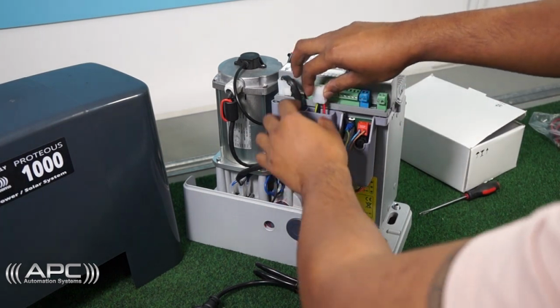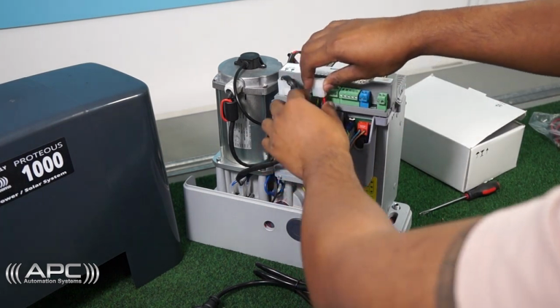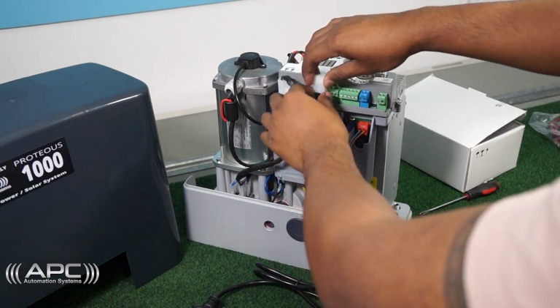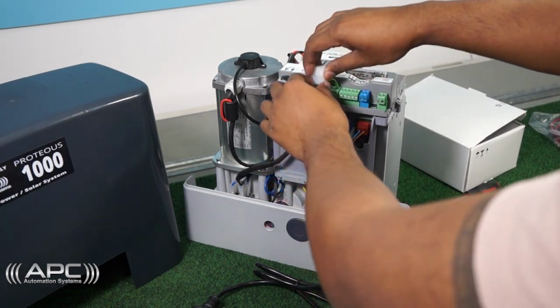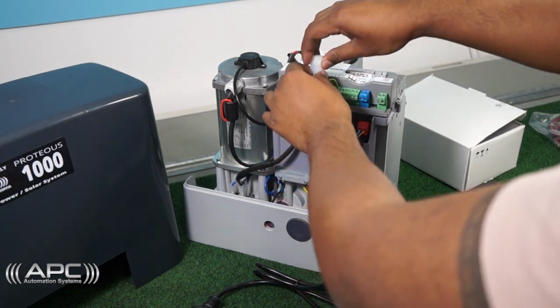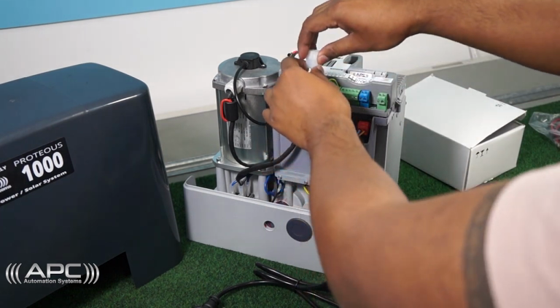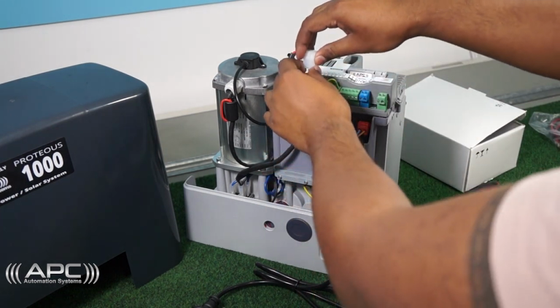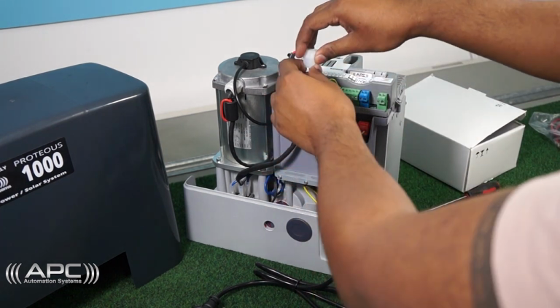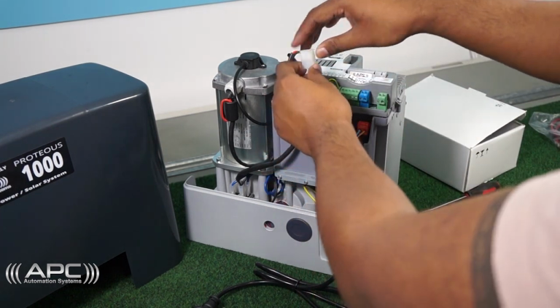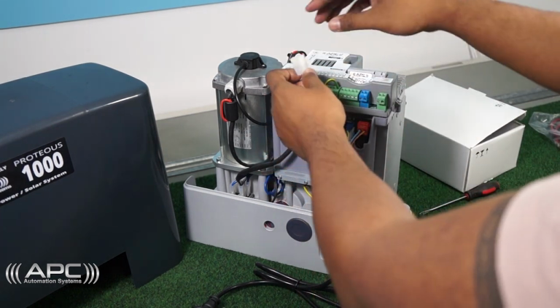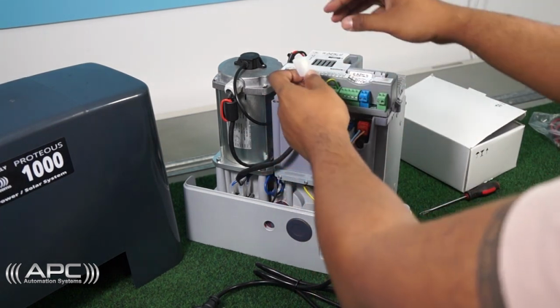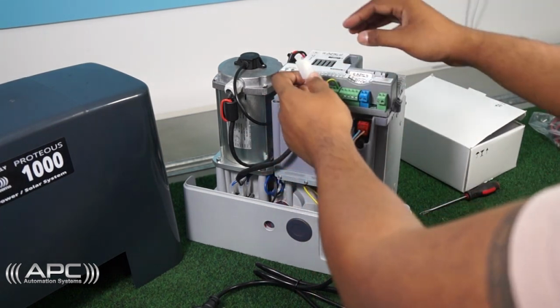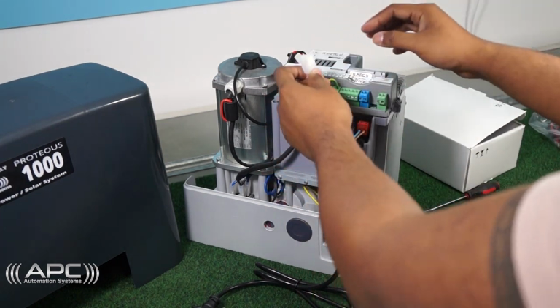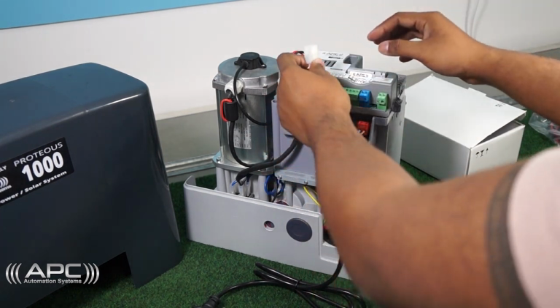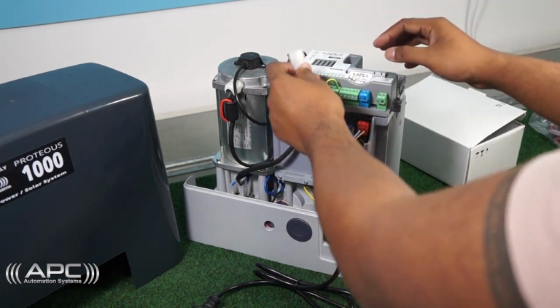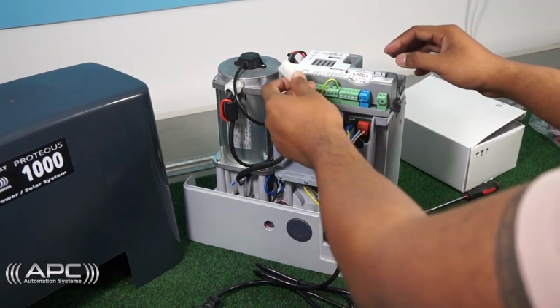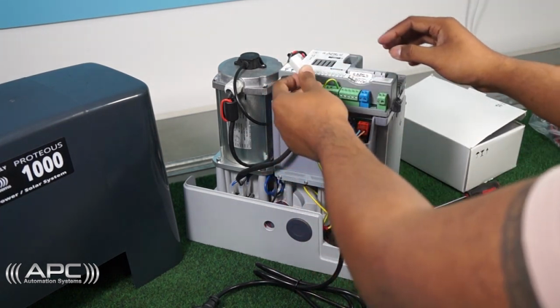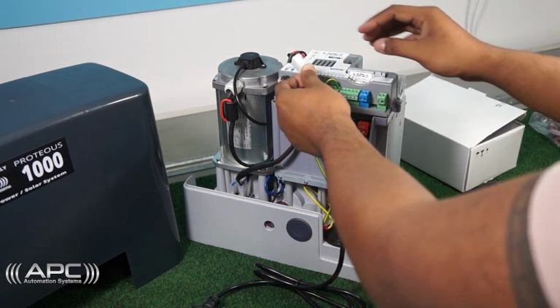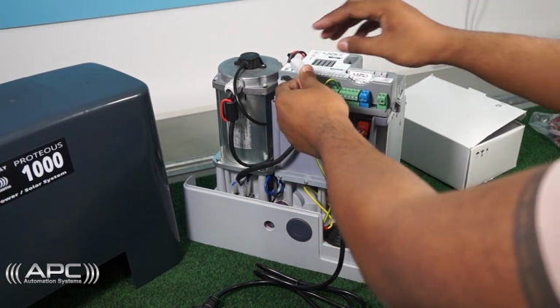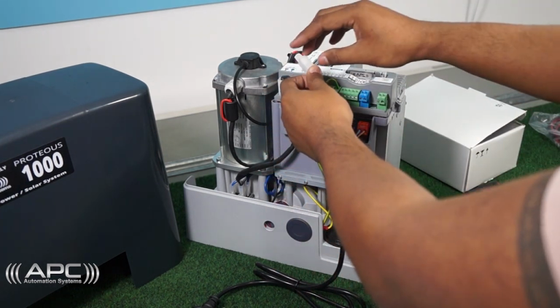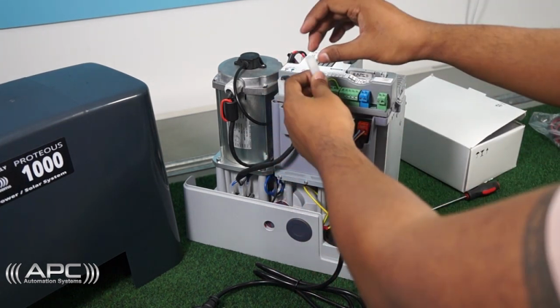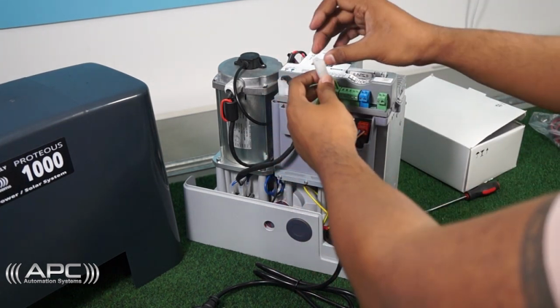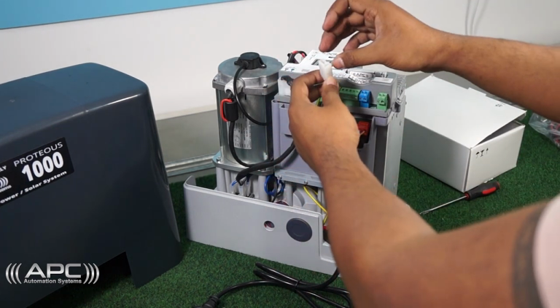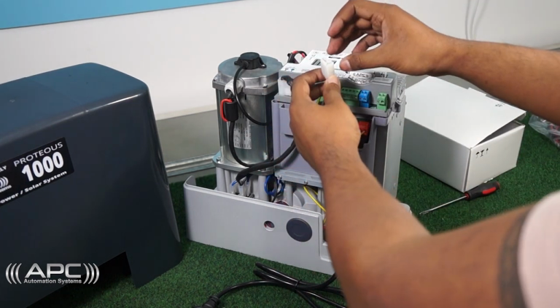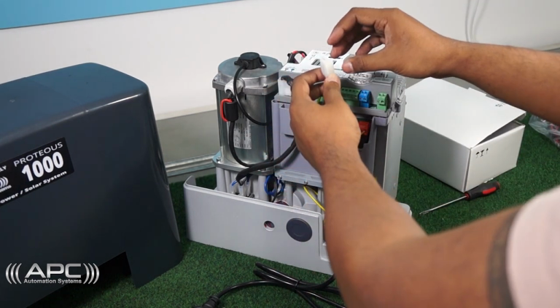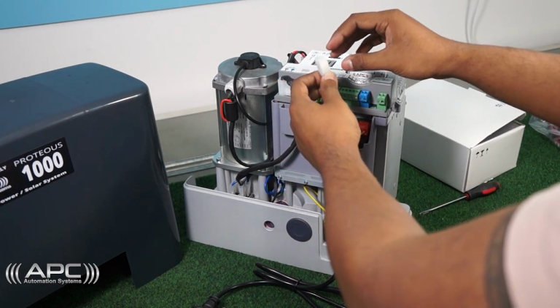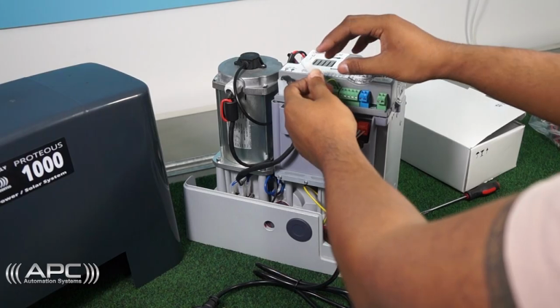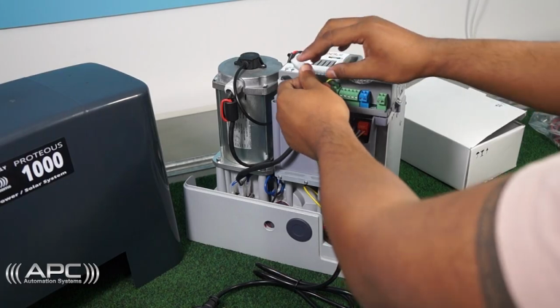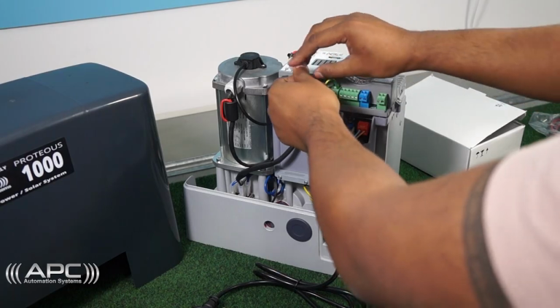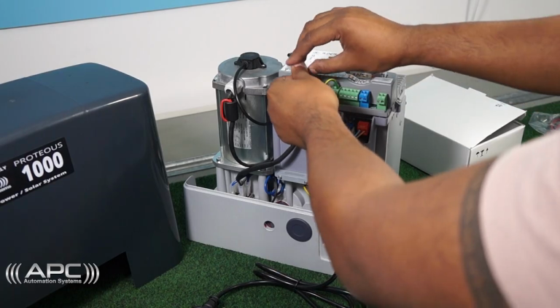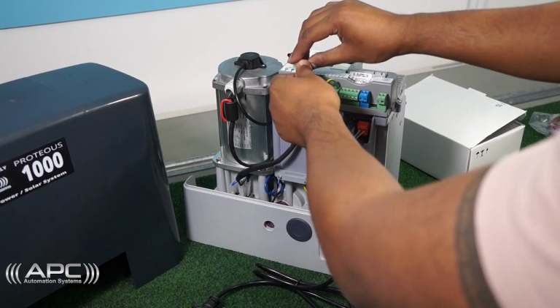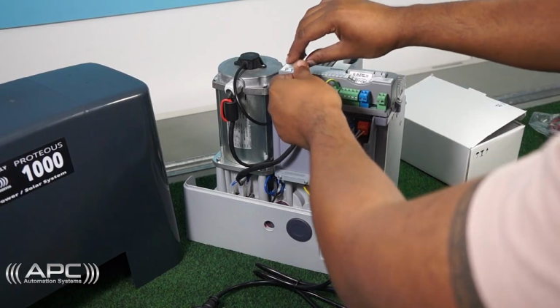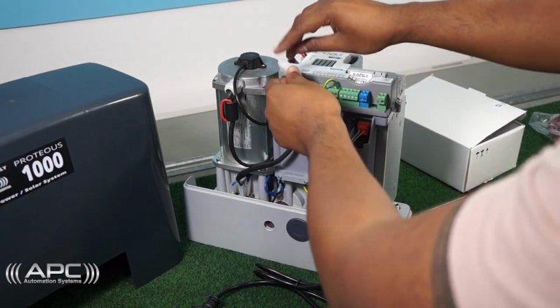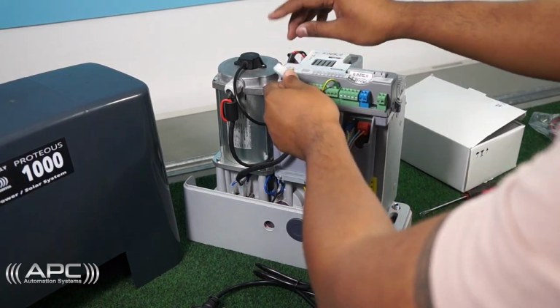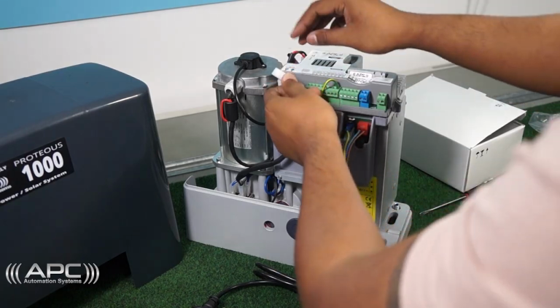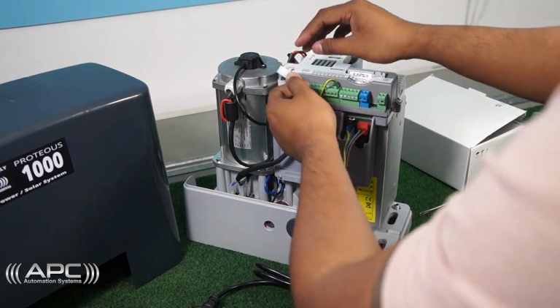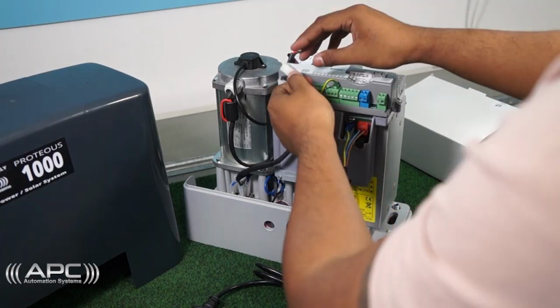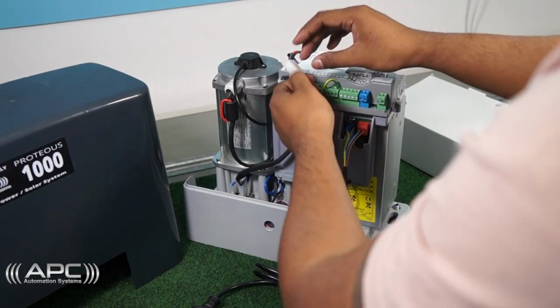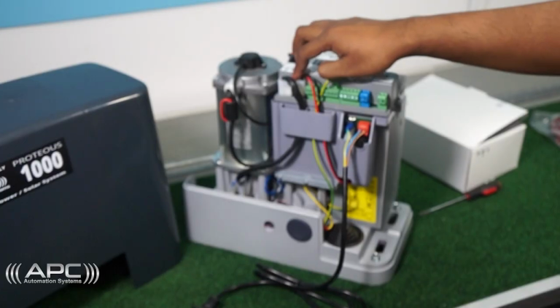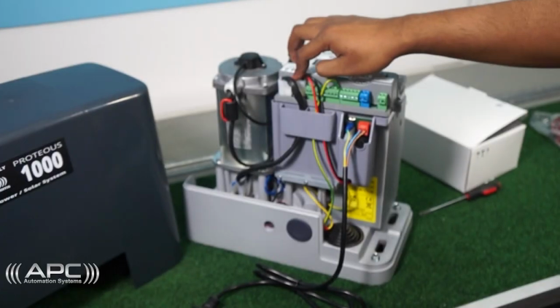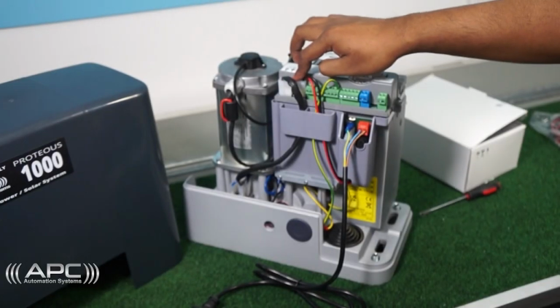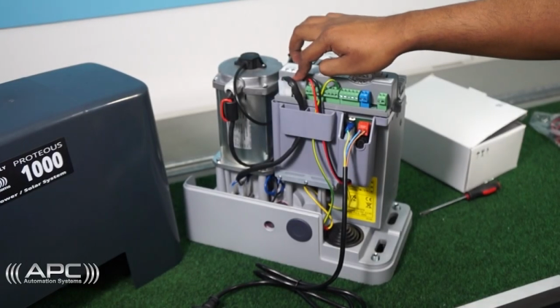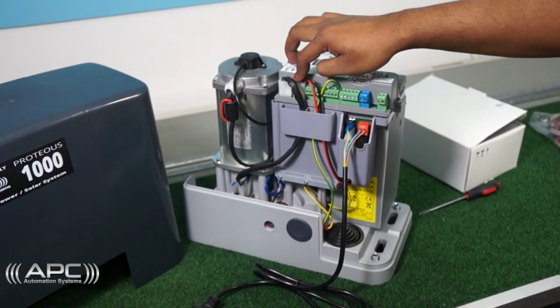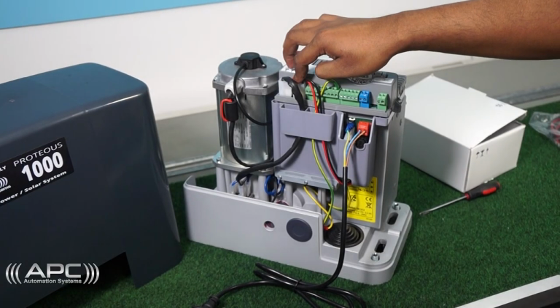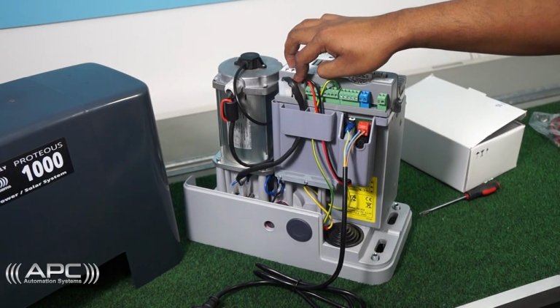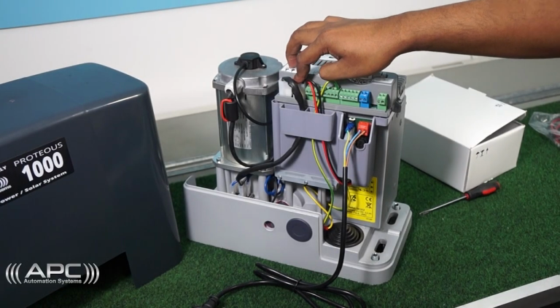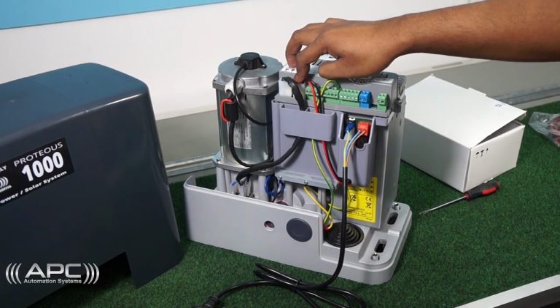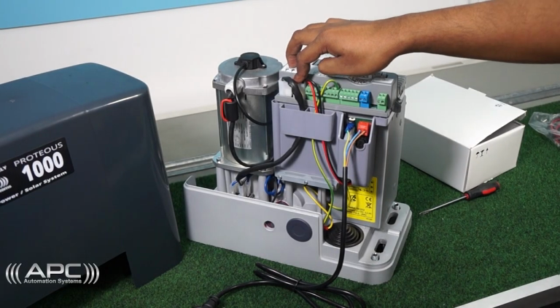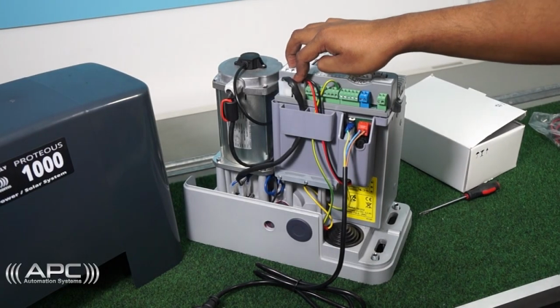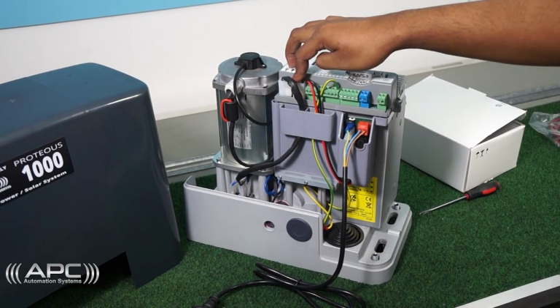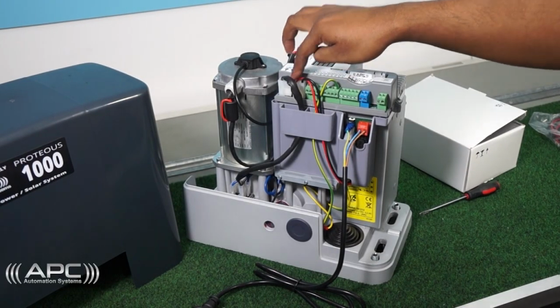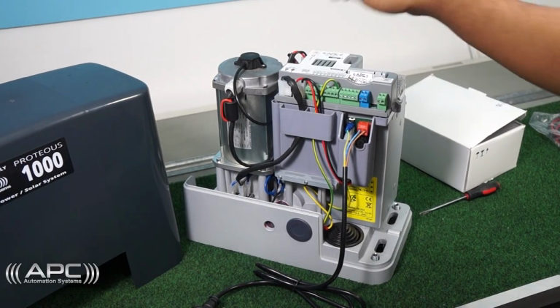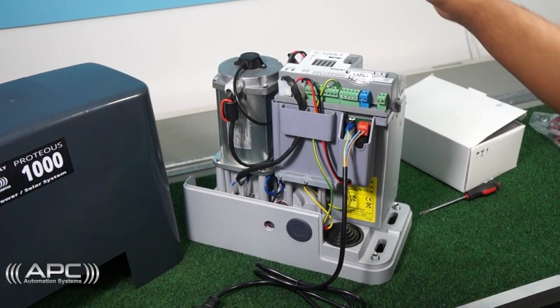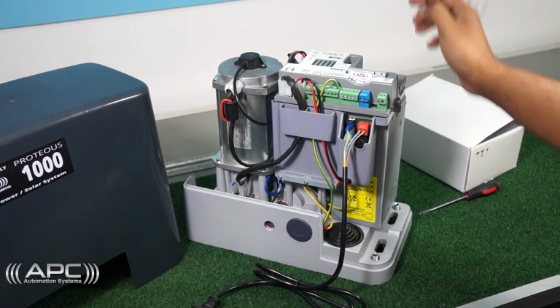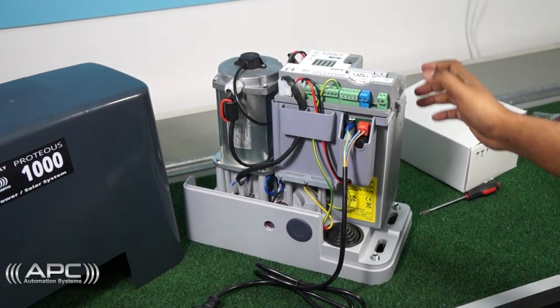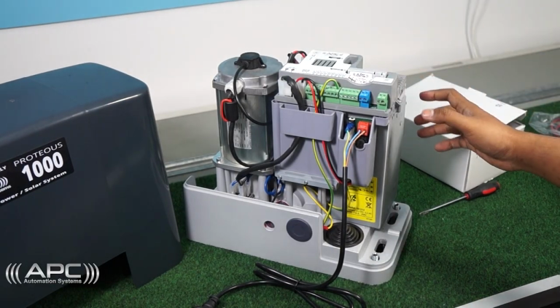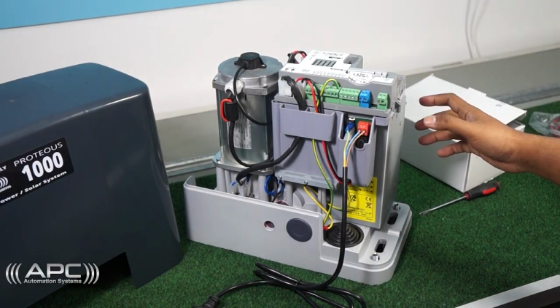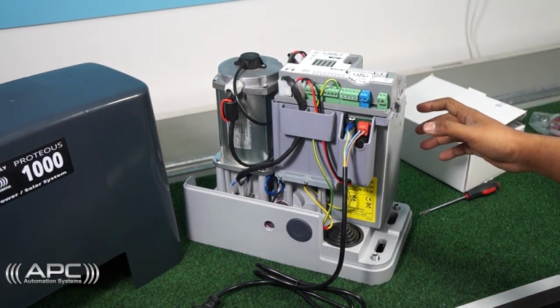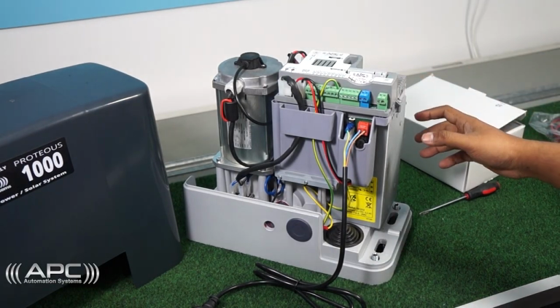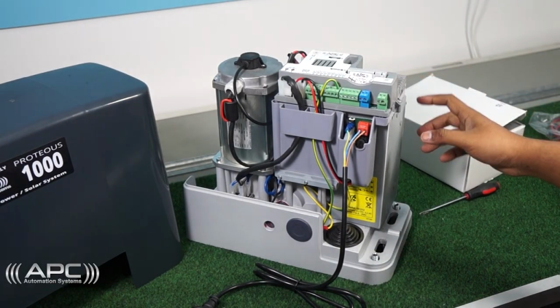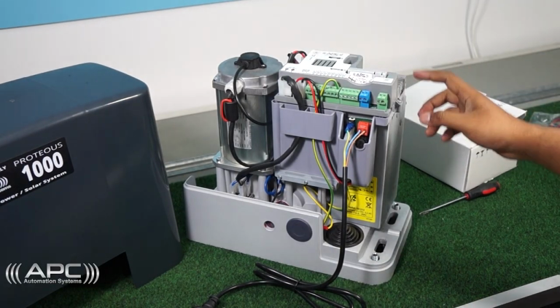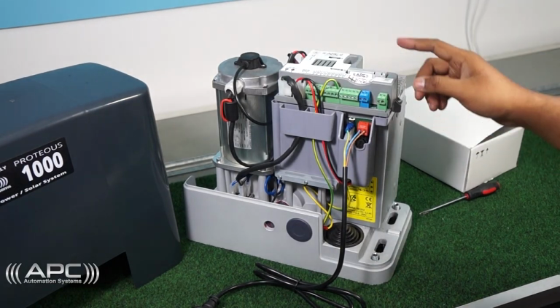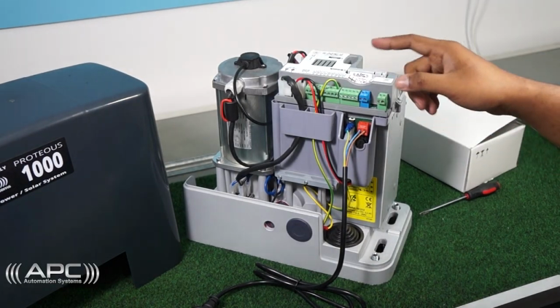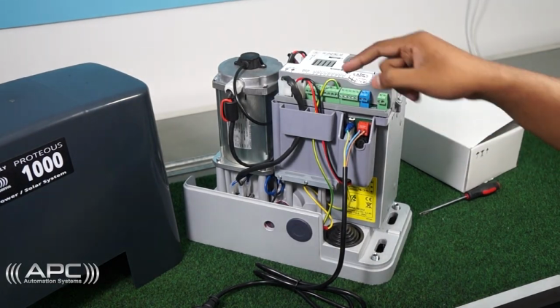Finally, connect the main cable coming out of the battery box to the top of the gate opener where it says battery module charger.